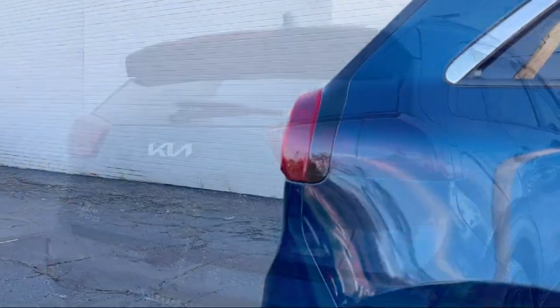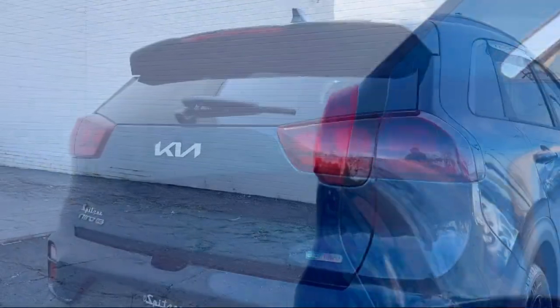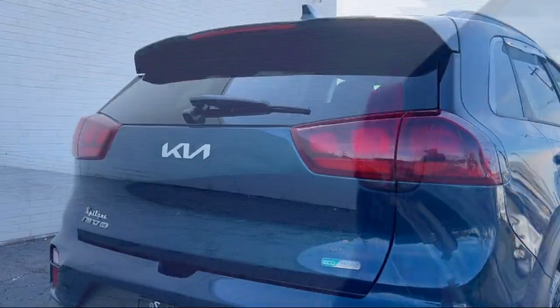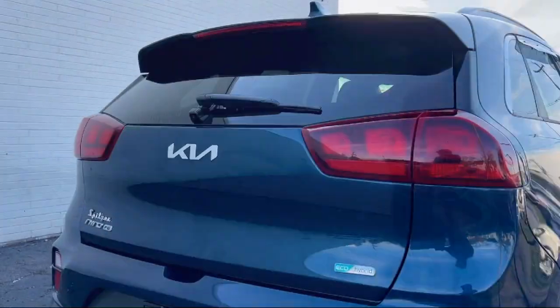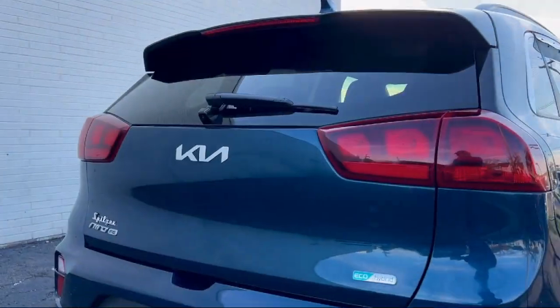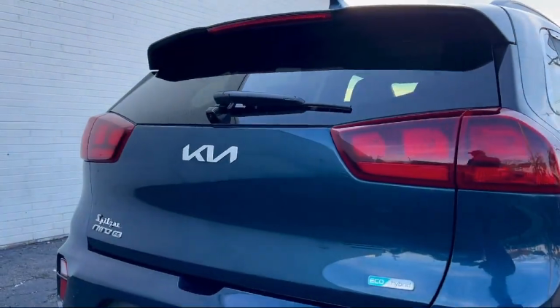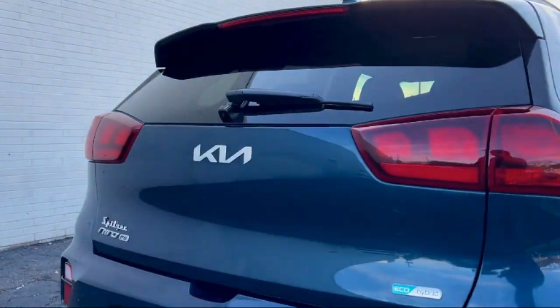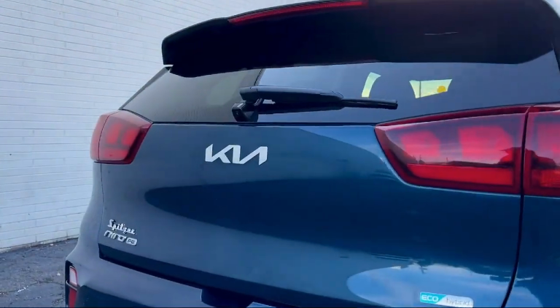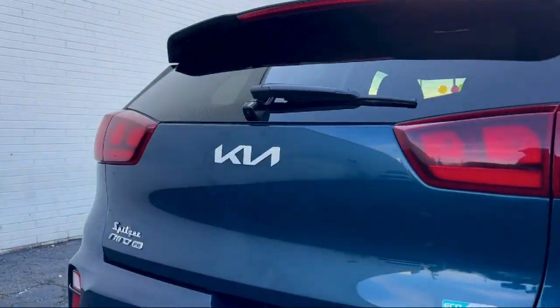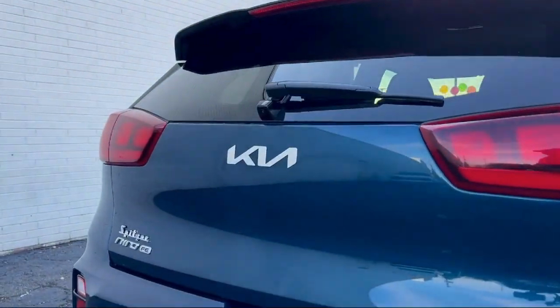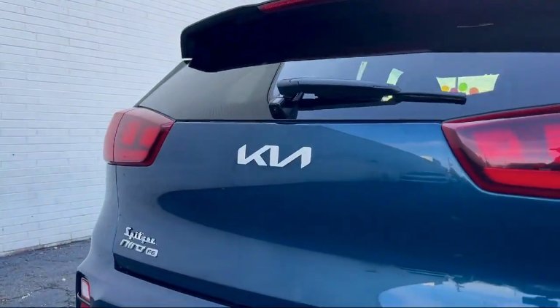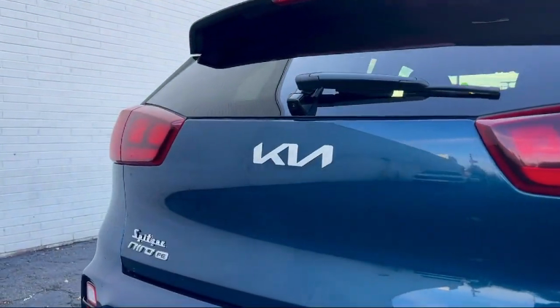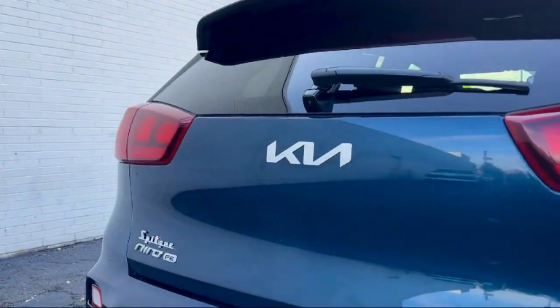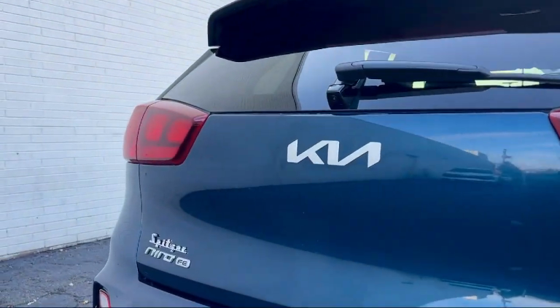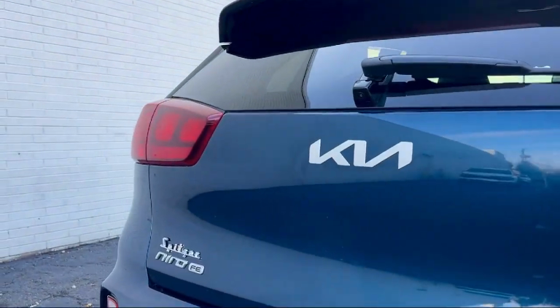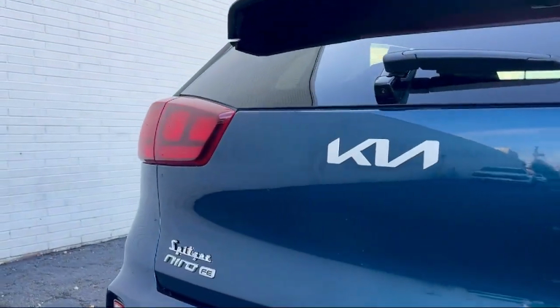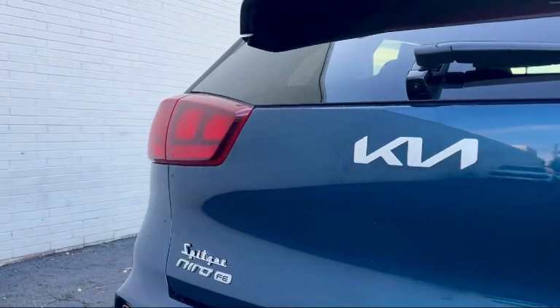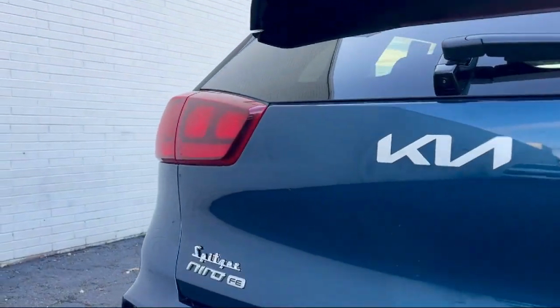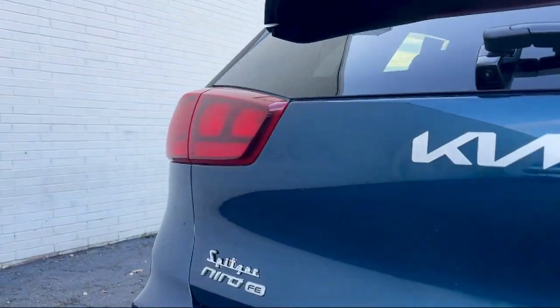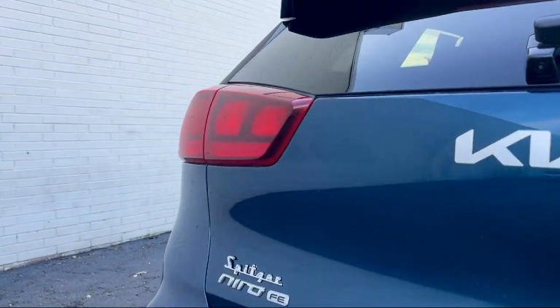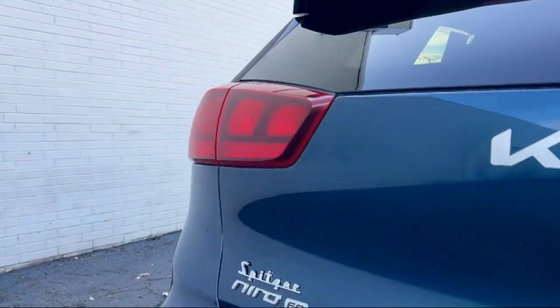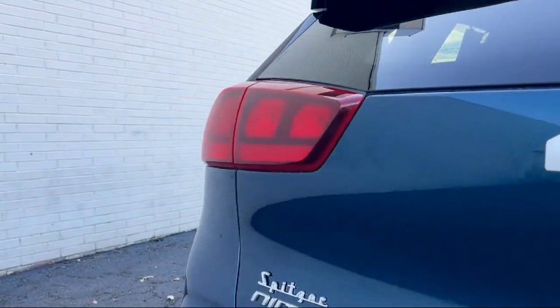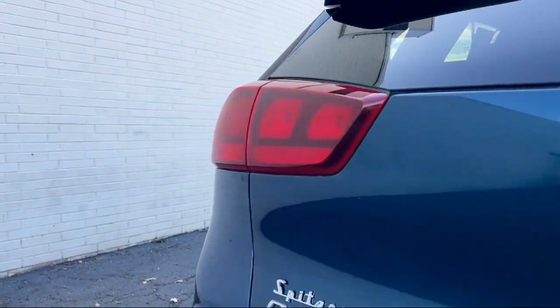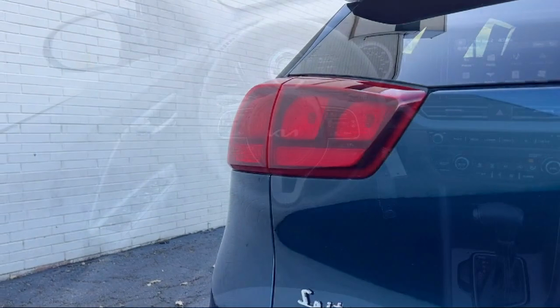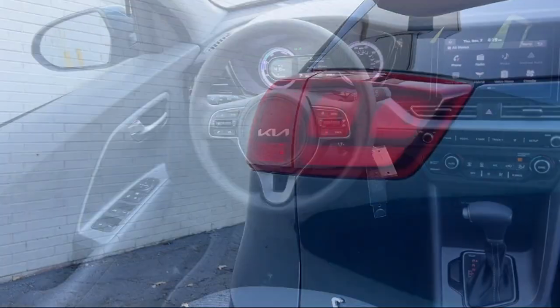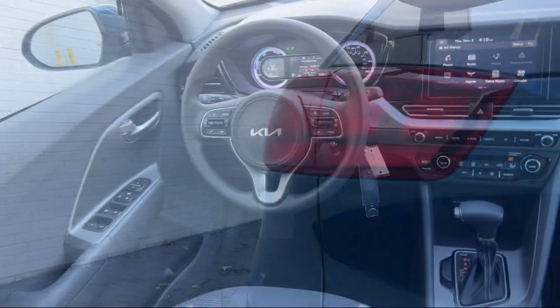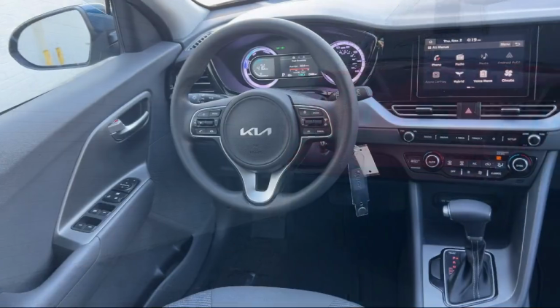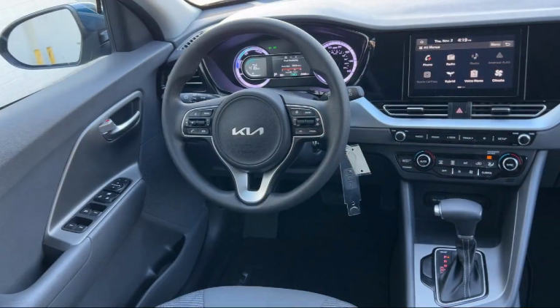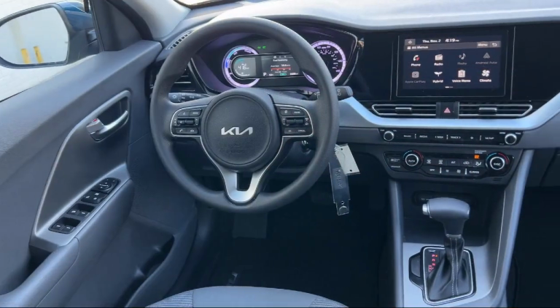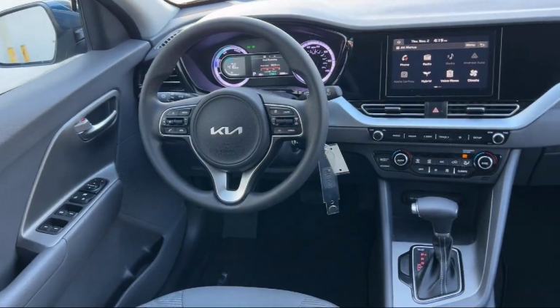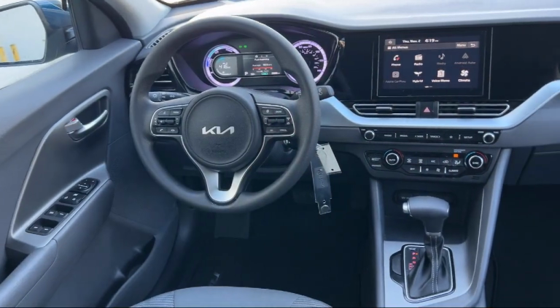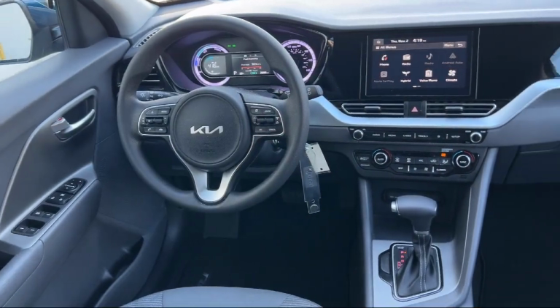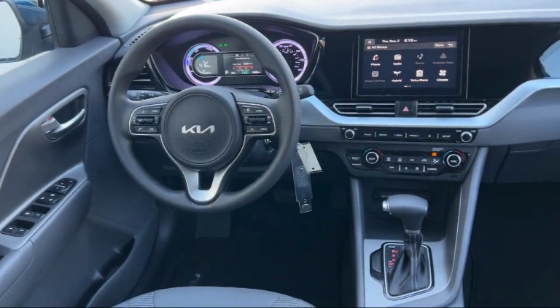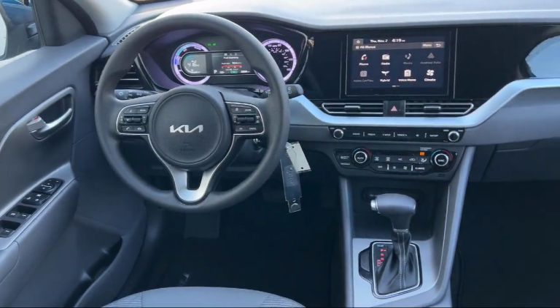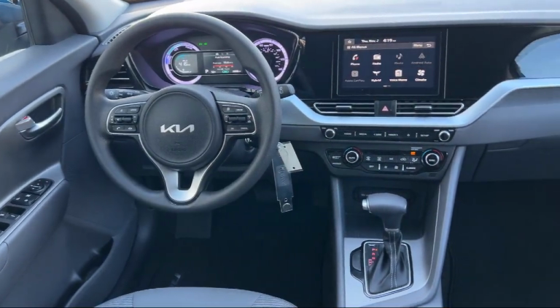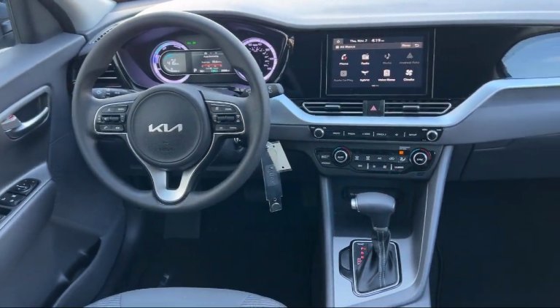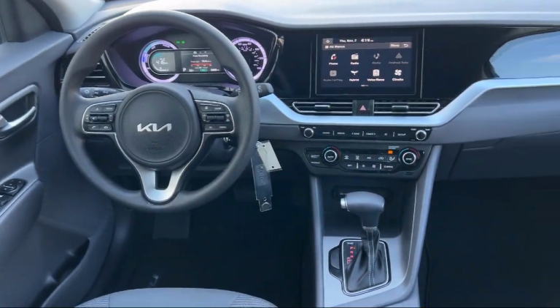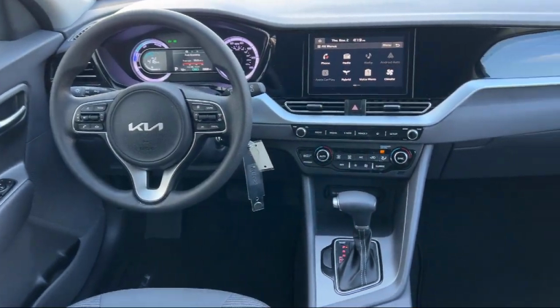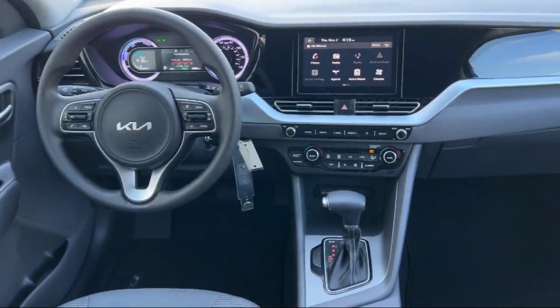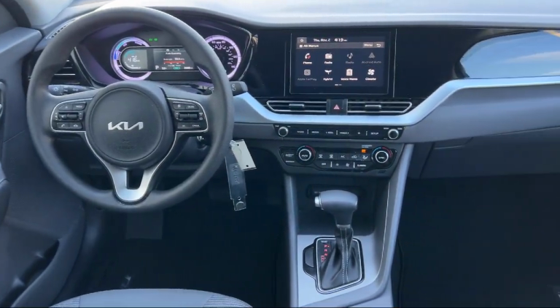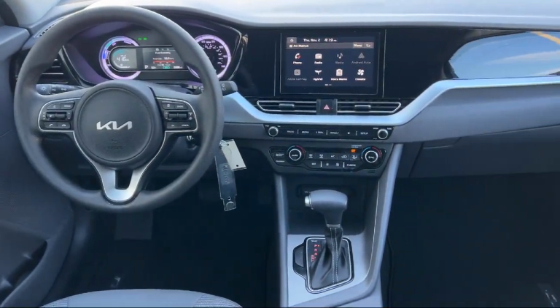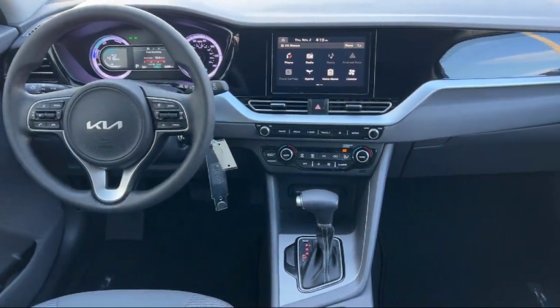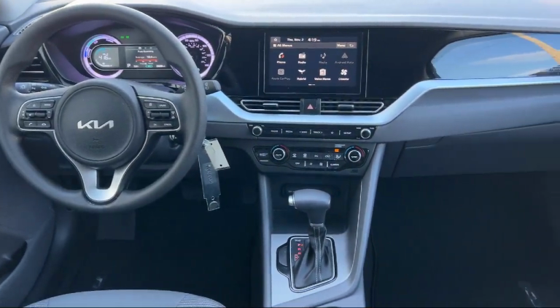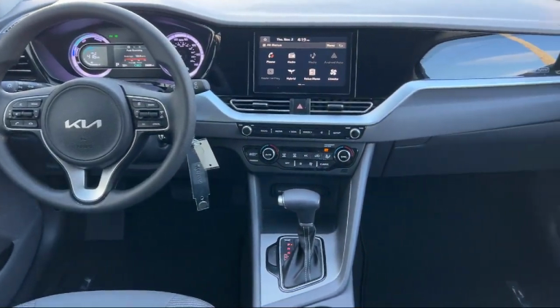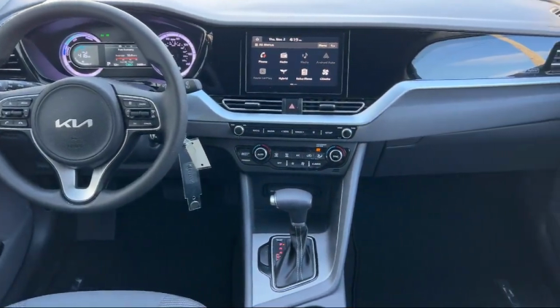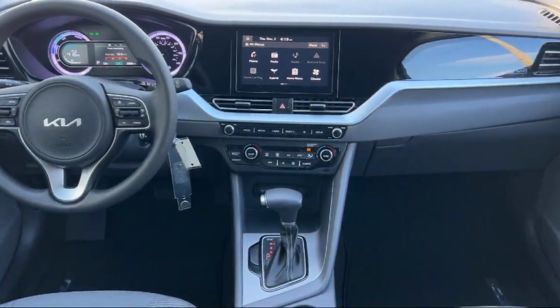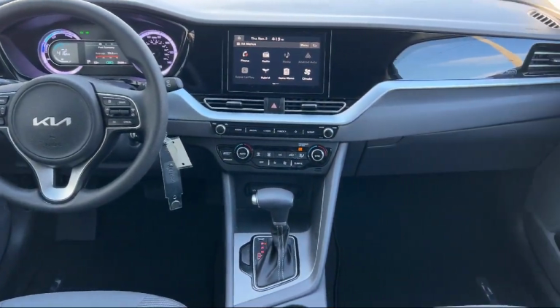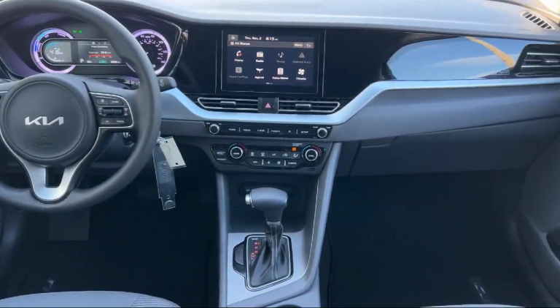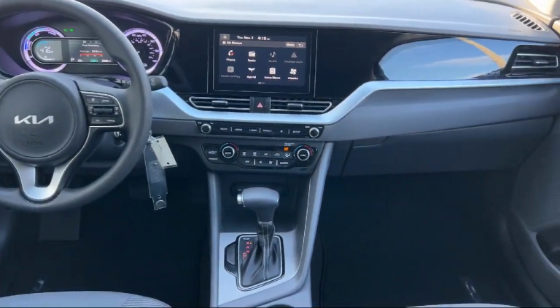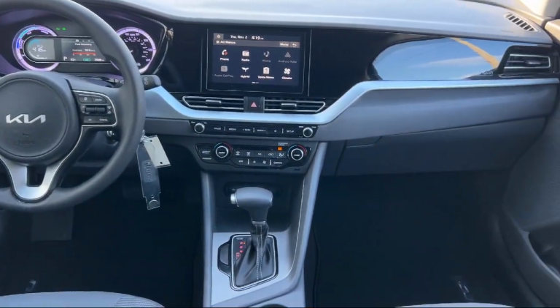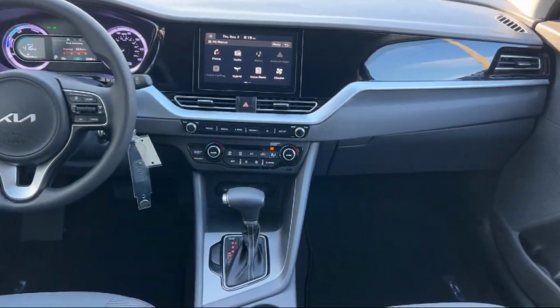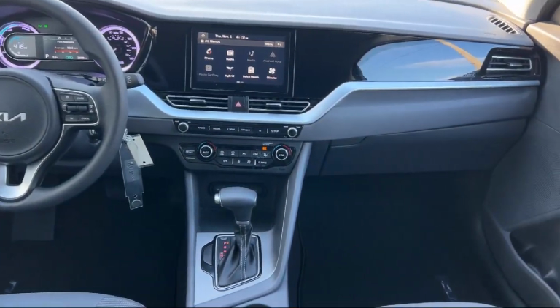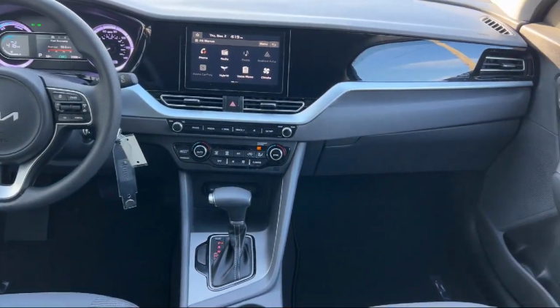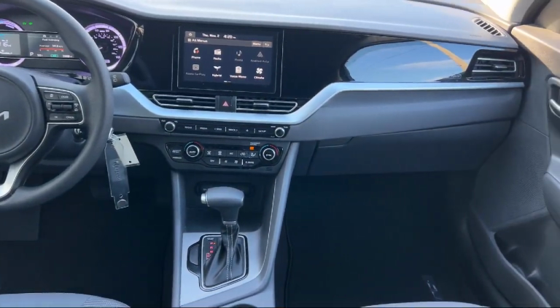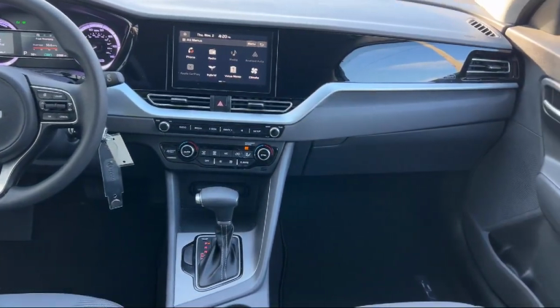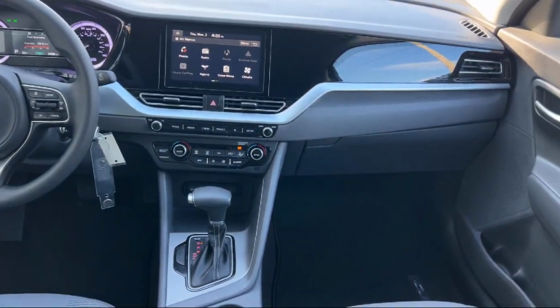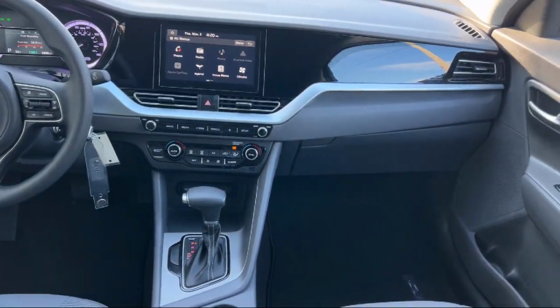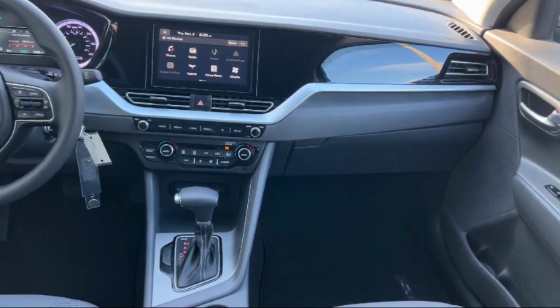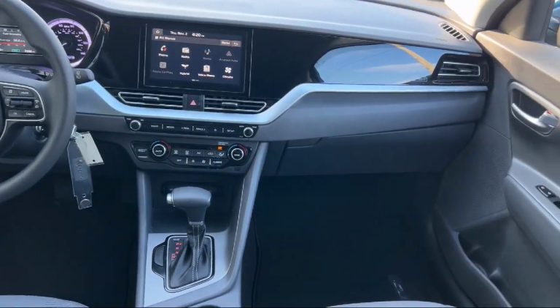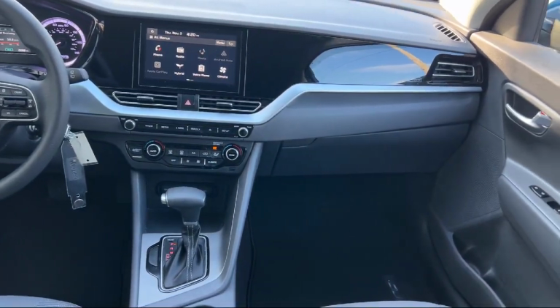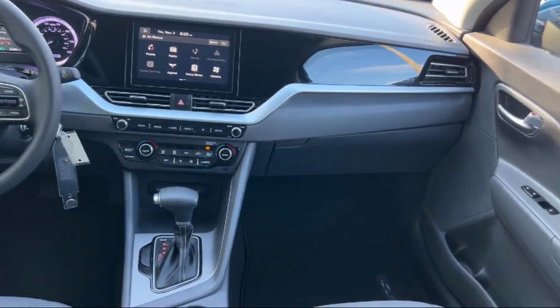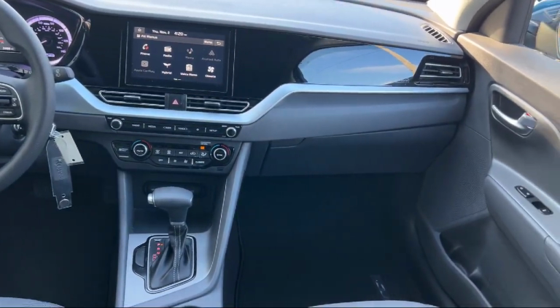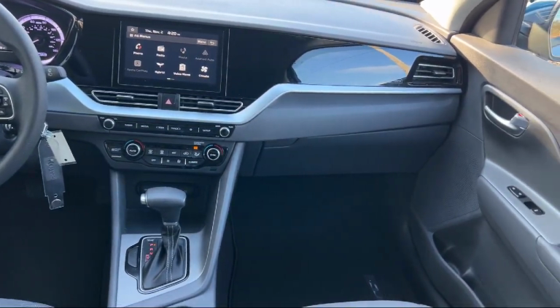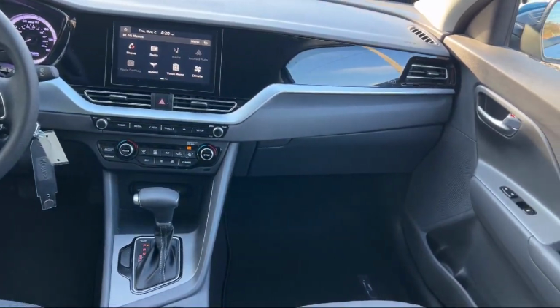rear spoiler, alloy wheels, tire pressure monitoring system, and has less than 5,000 miles on the odometer.